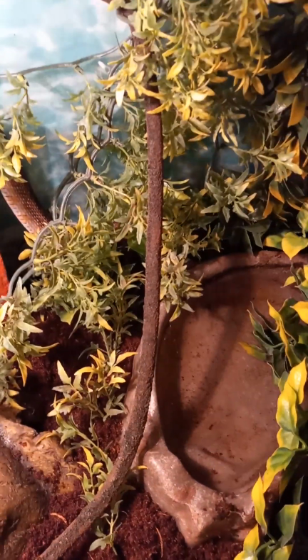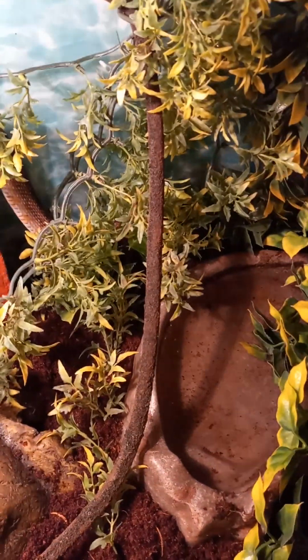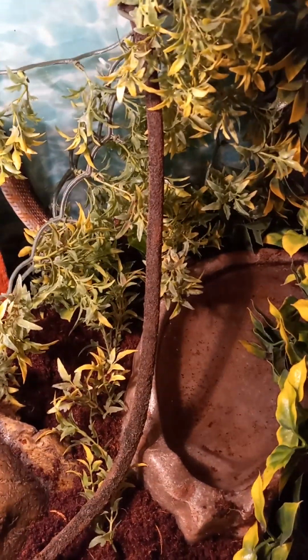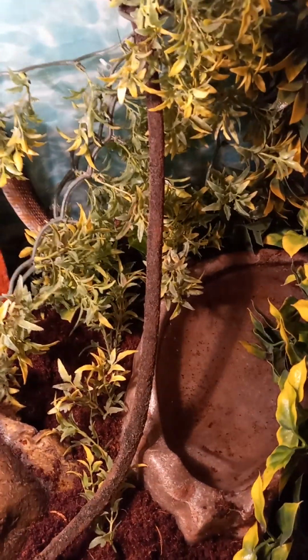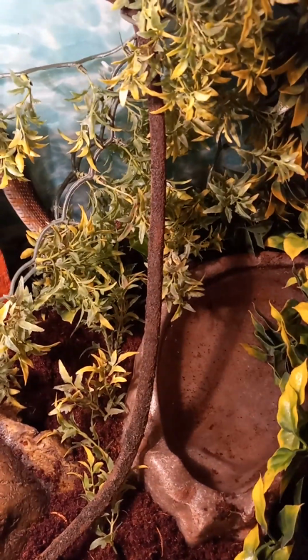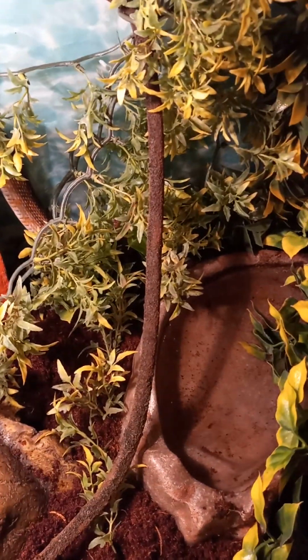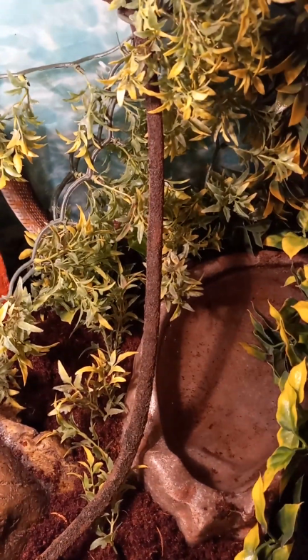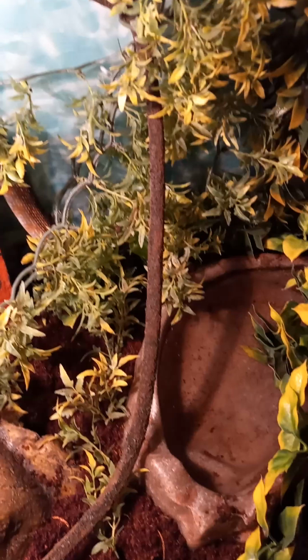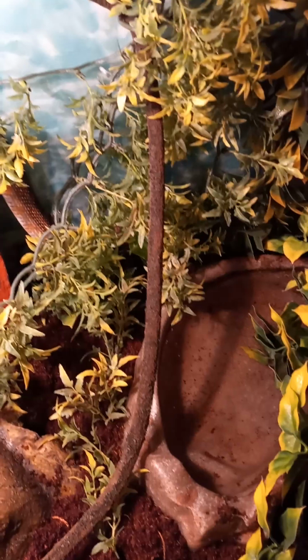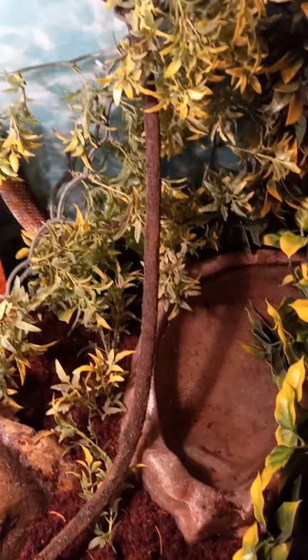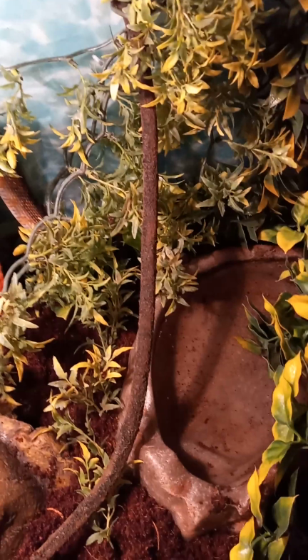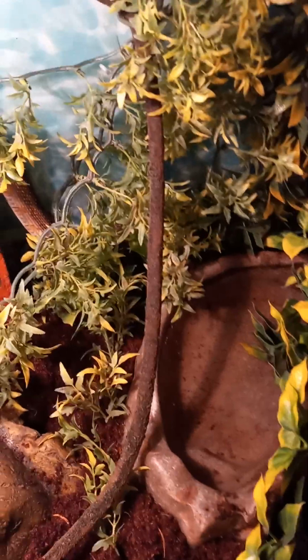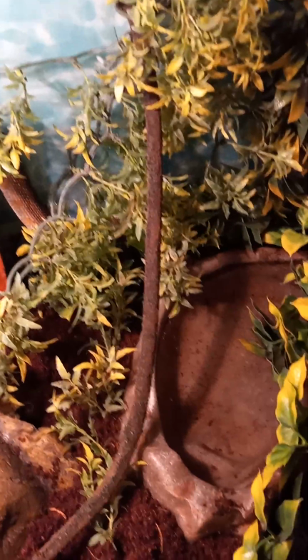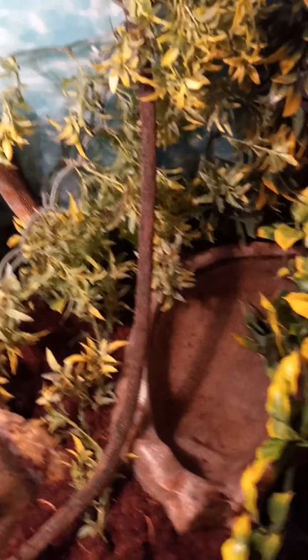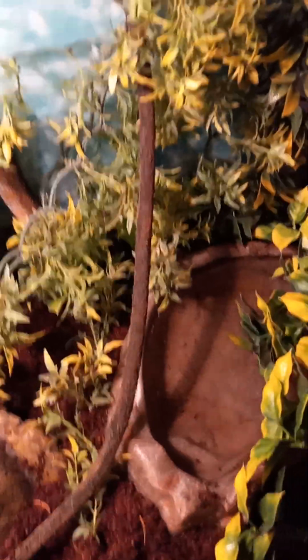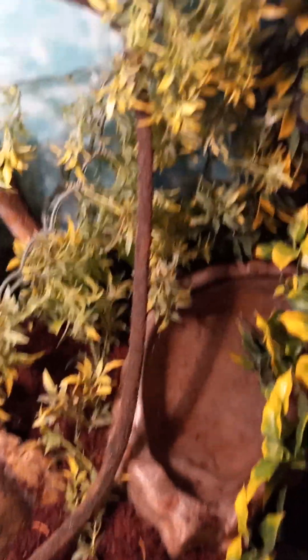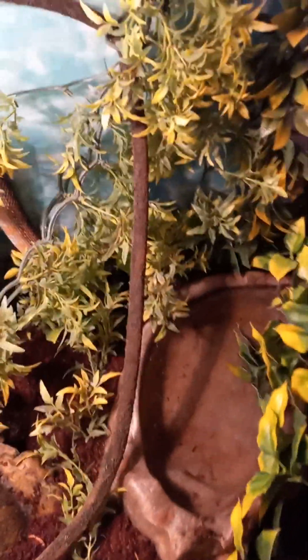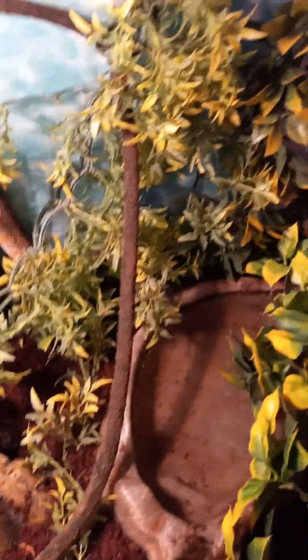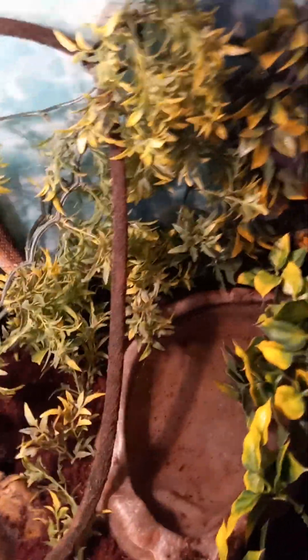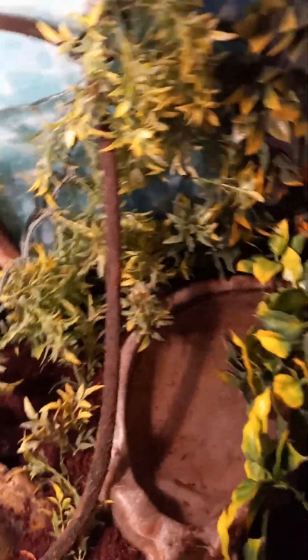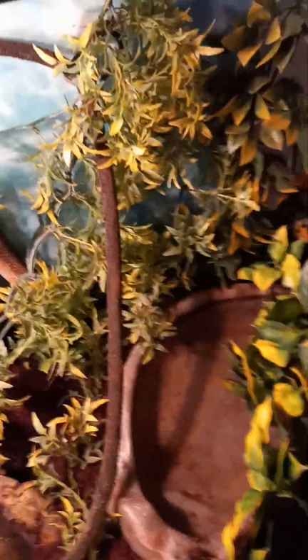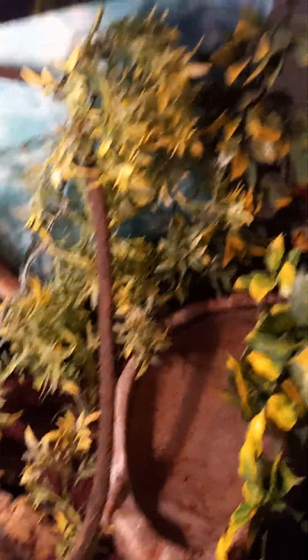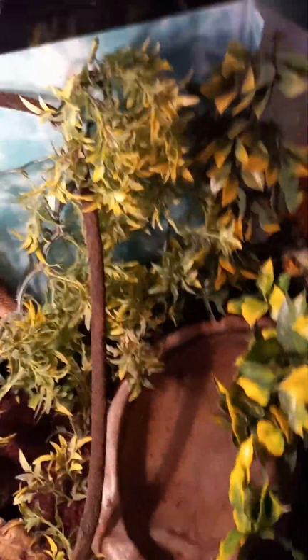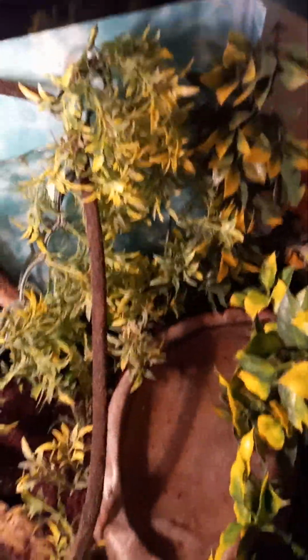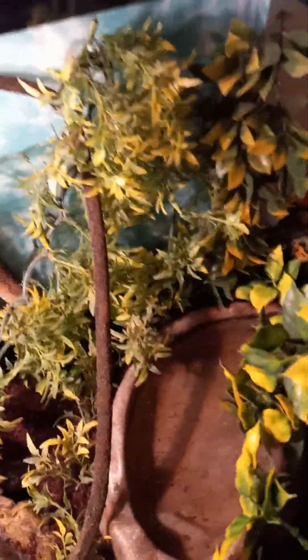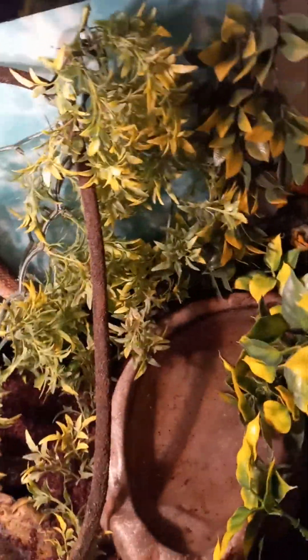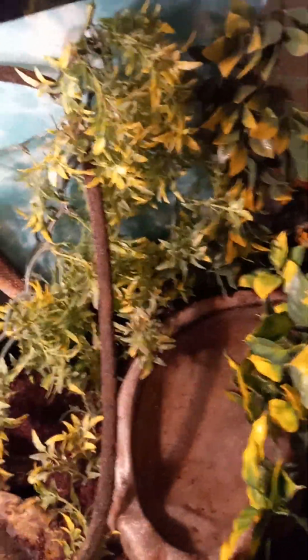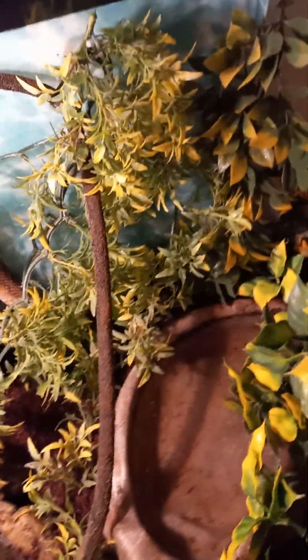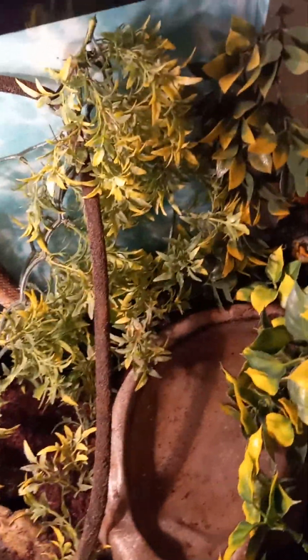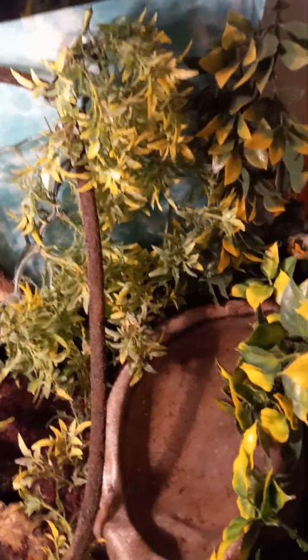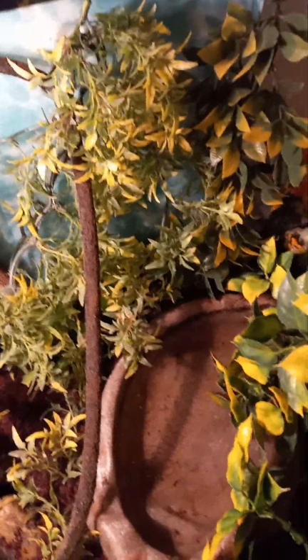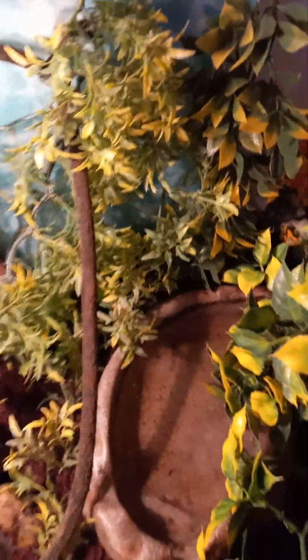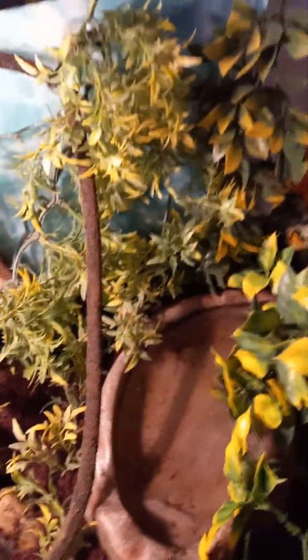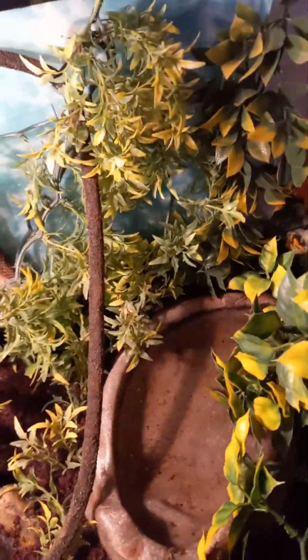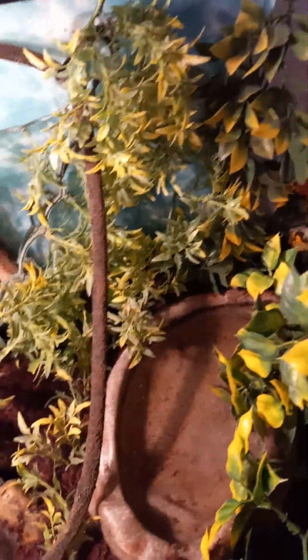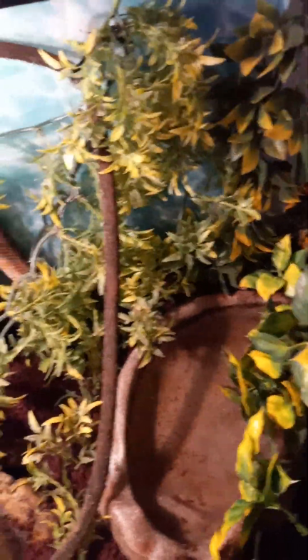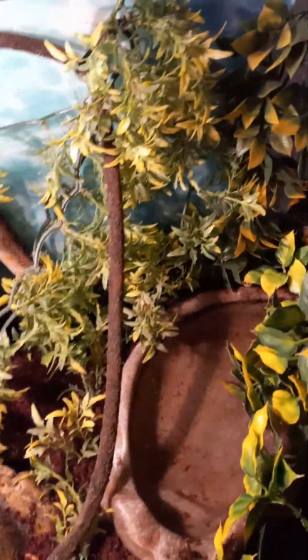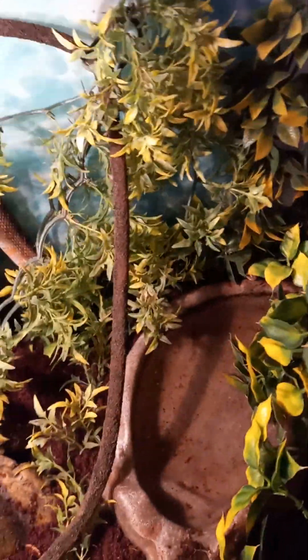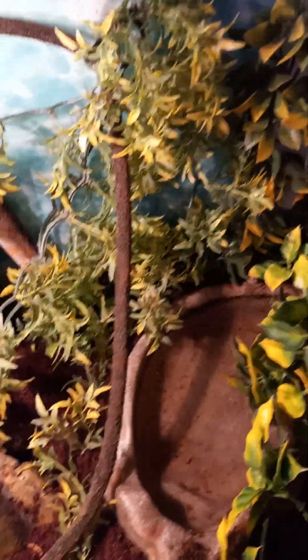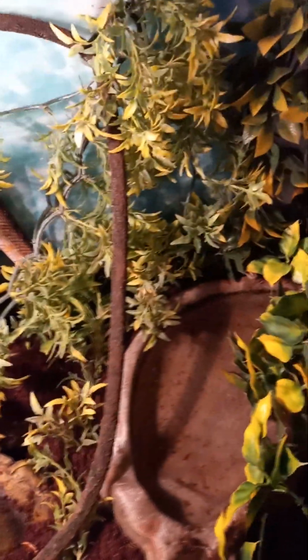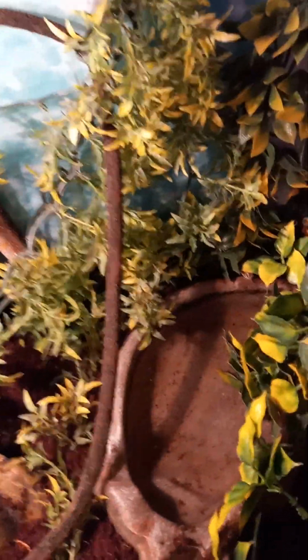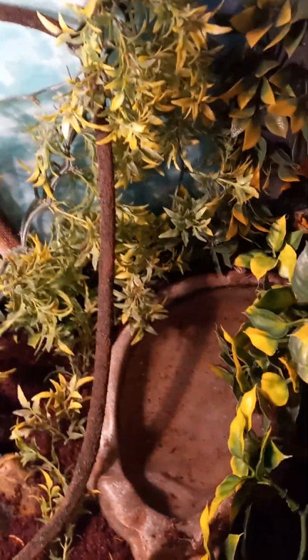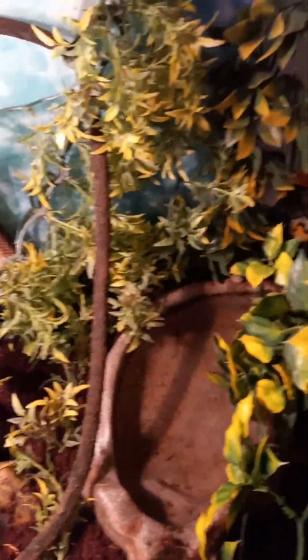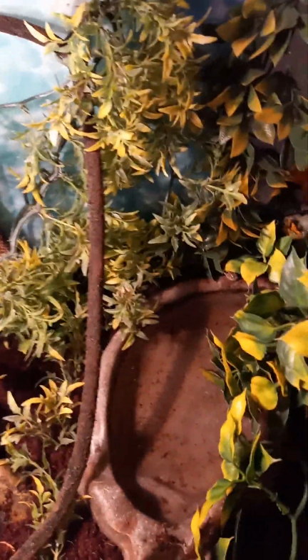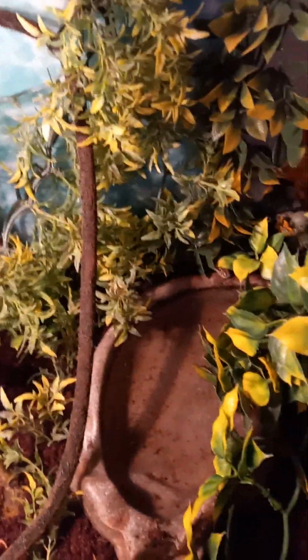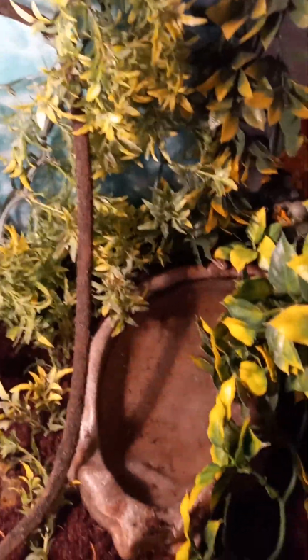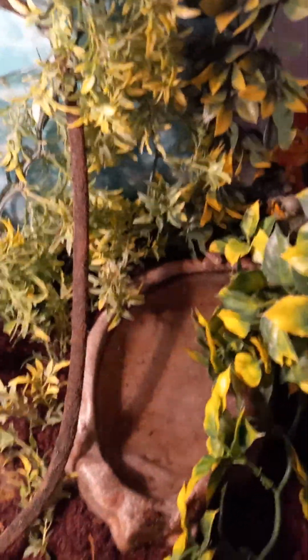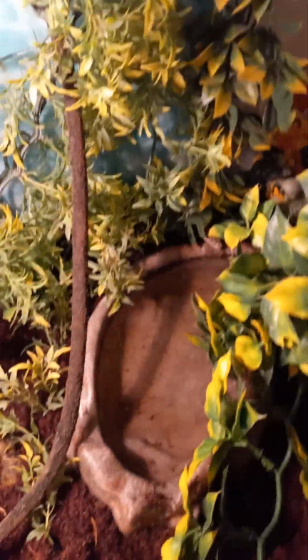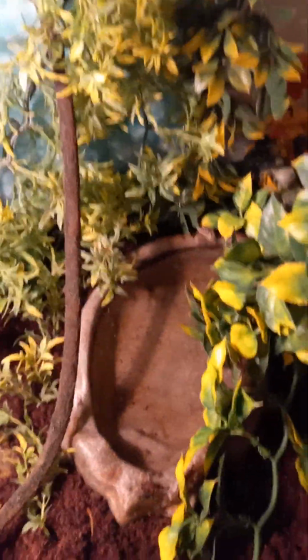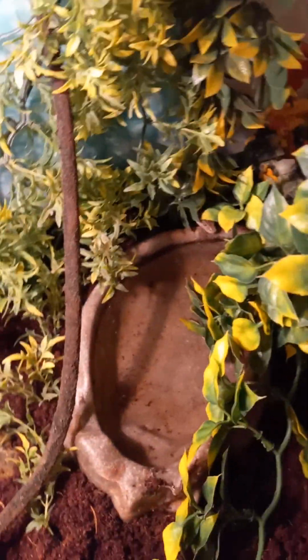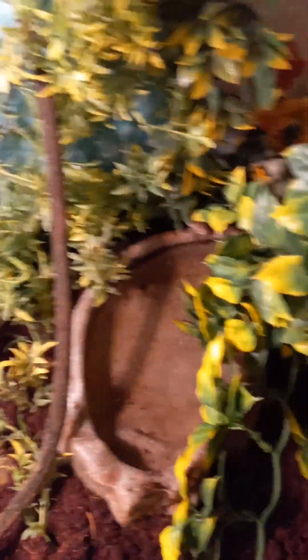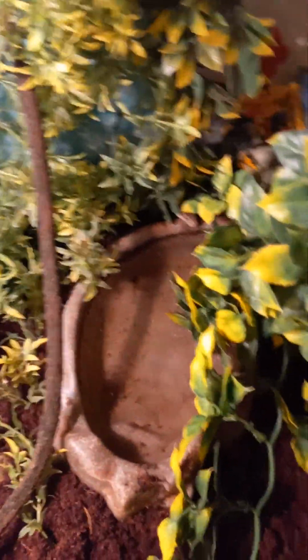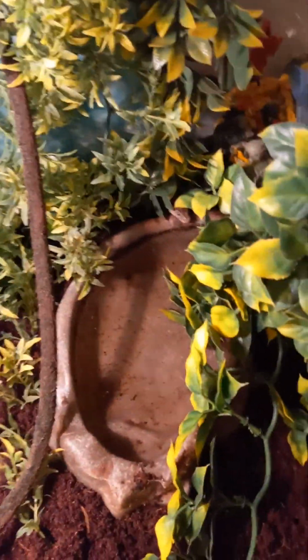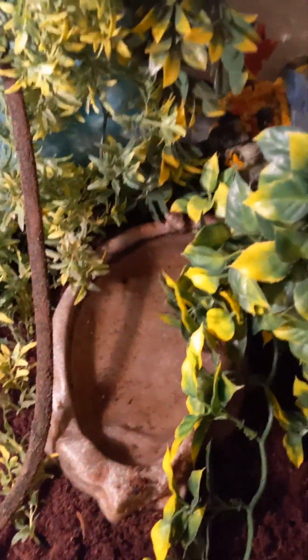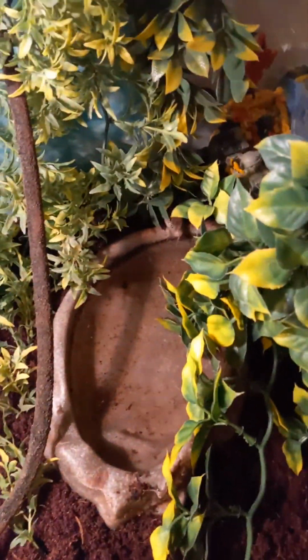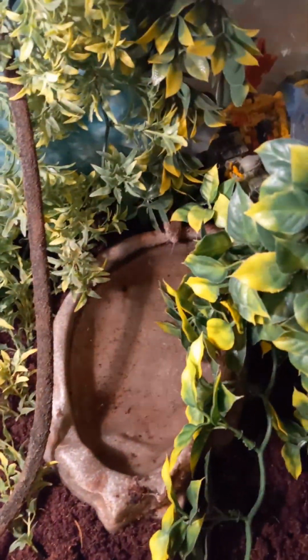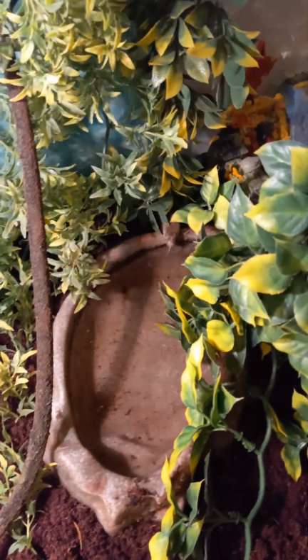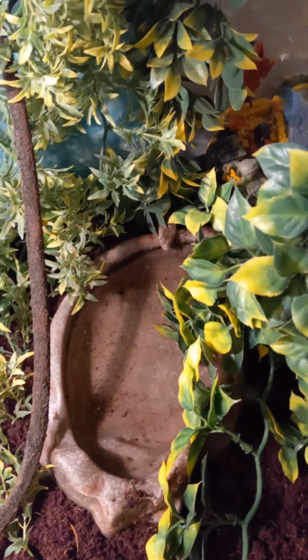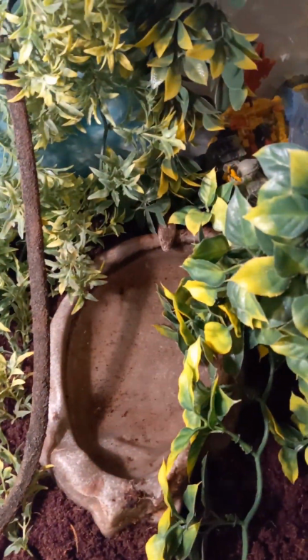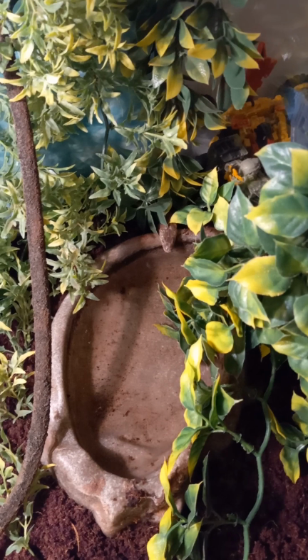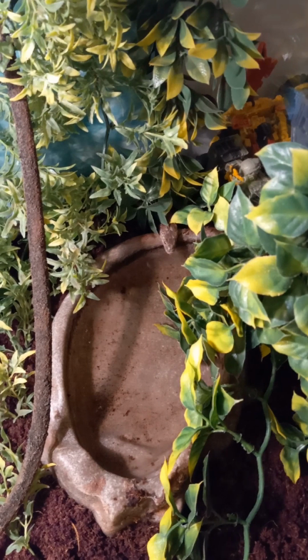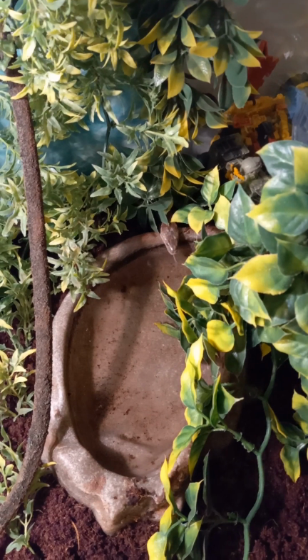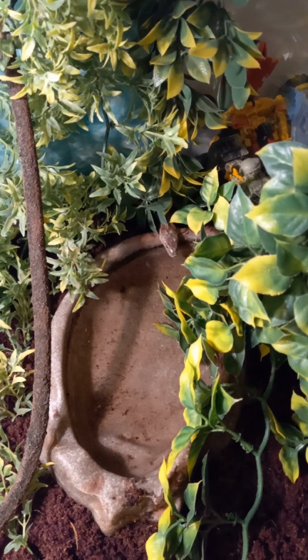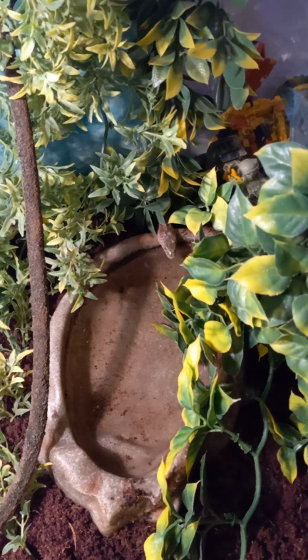Unfortunately, these plants aren't plastic, but this is what I can afford. Look at it — there she is, peeking her head out.